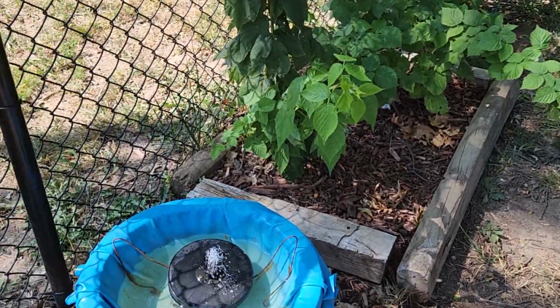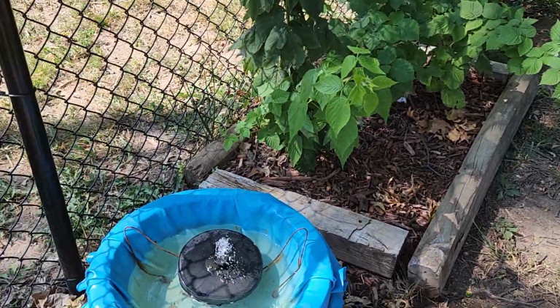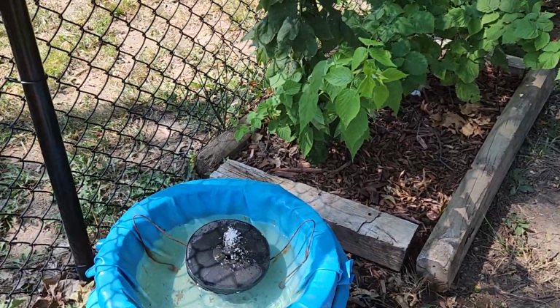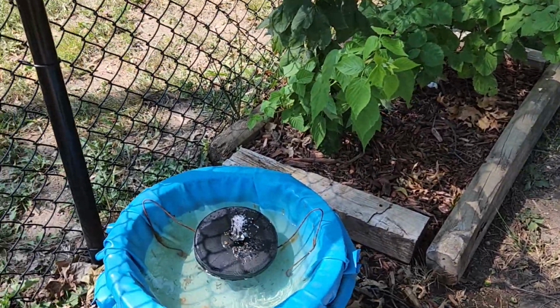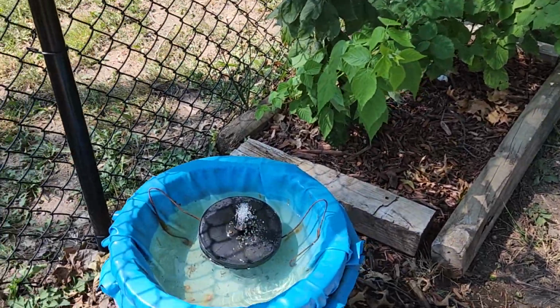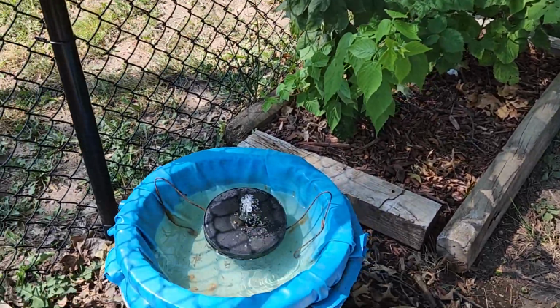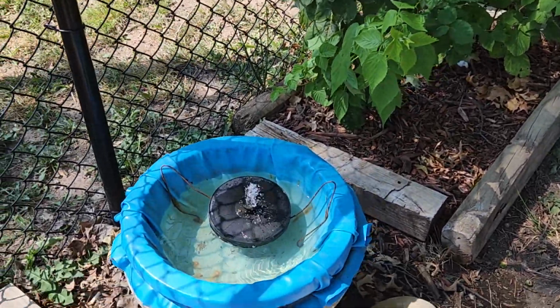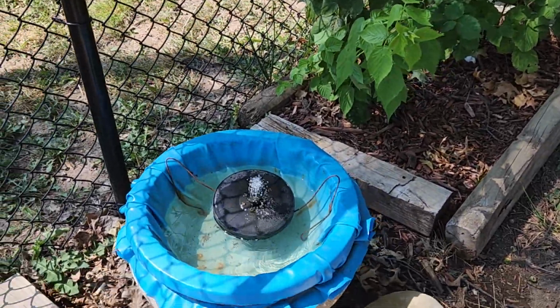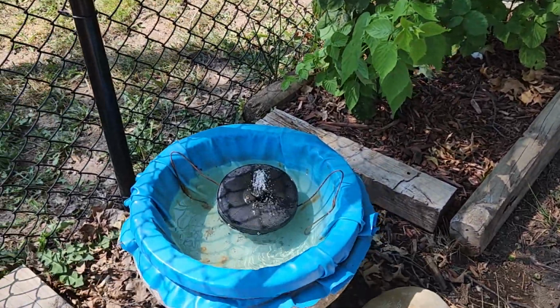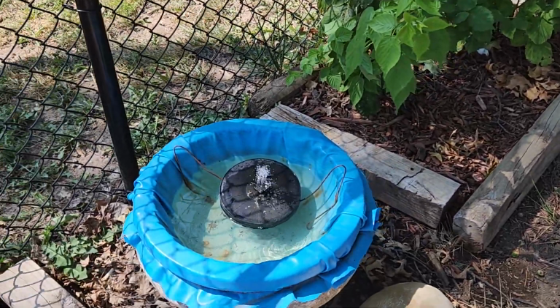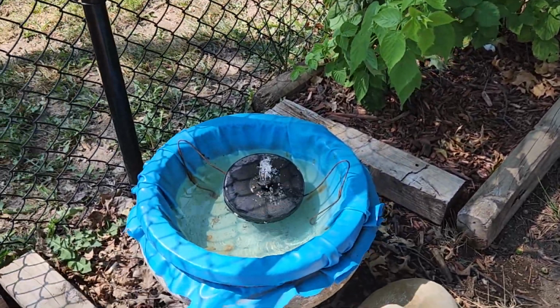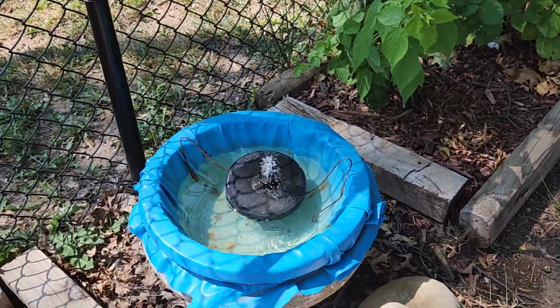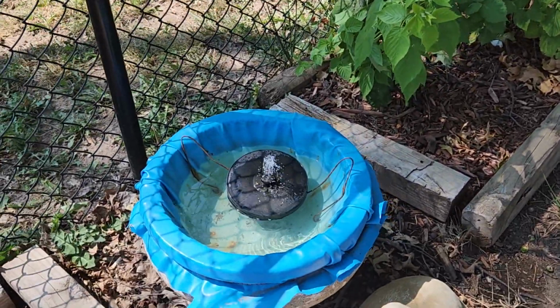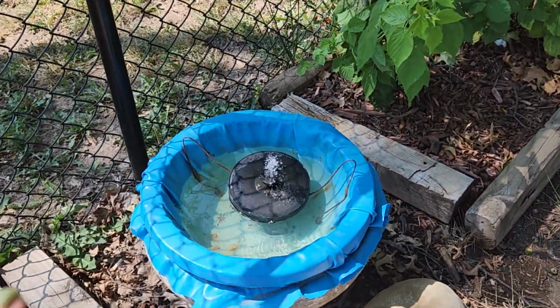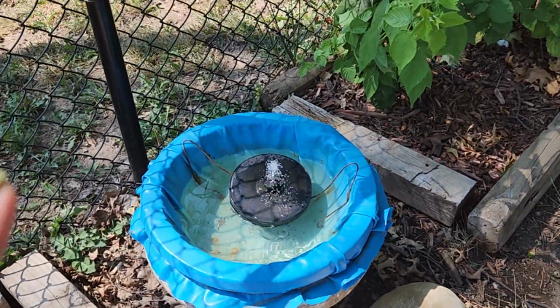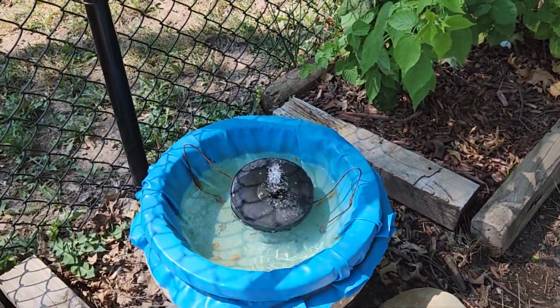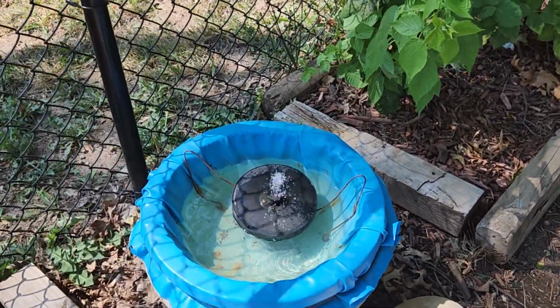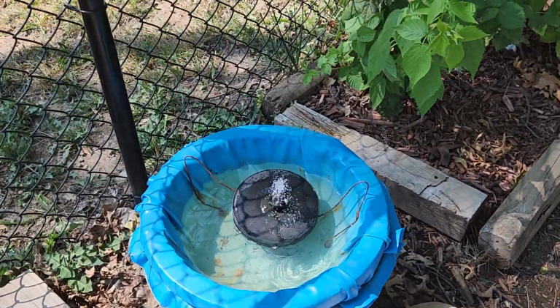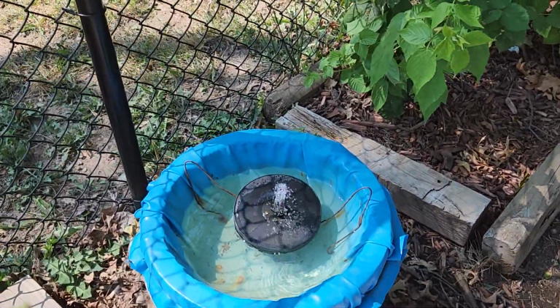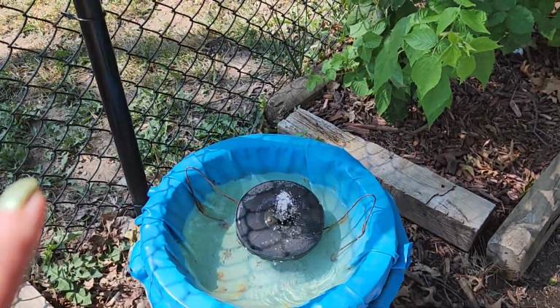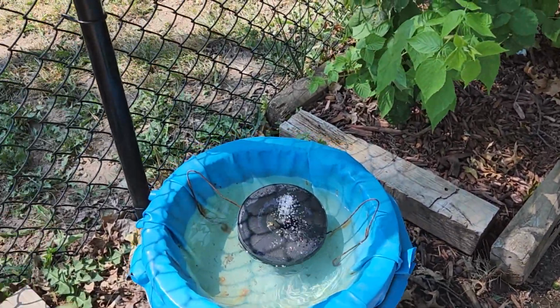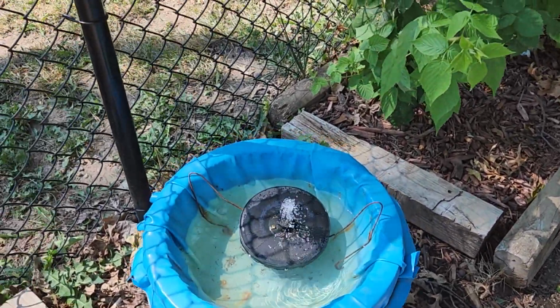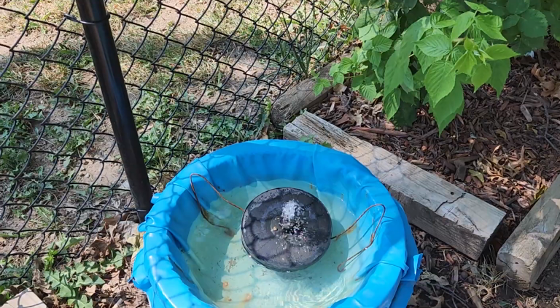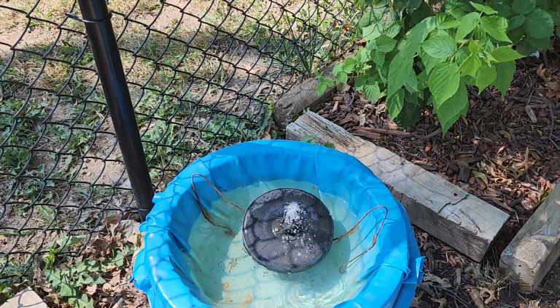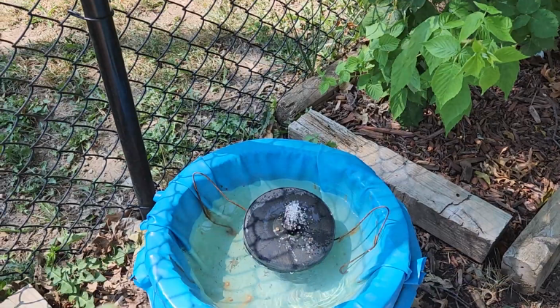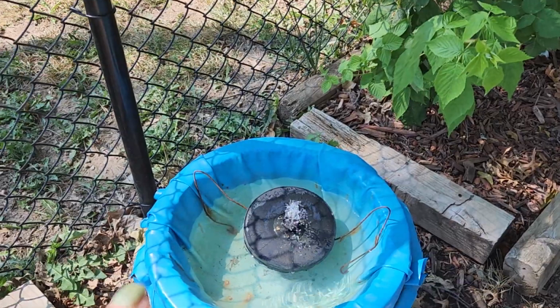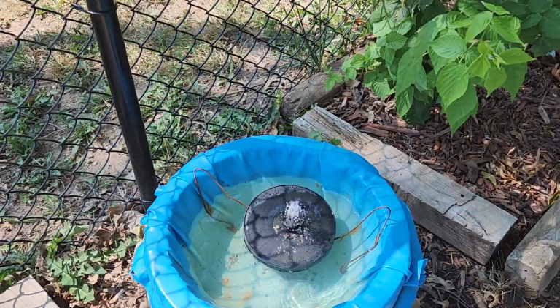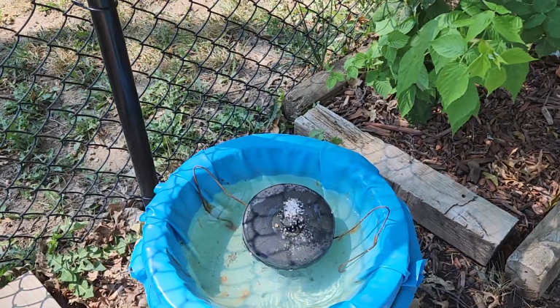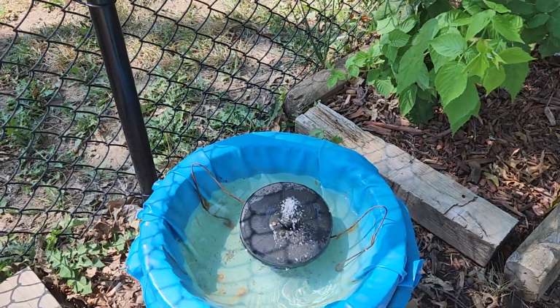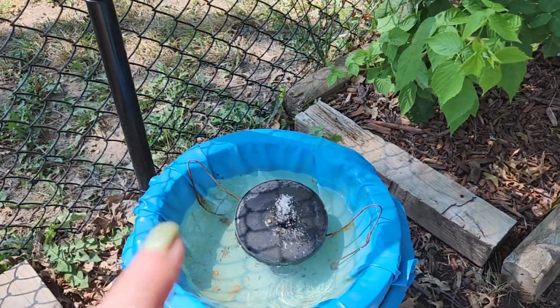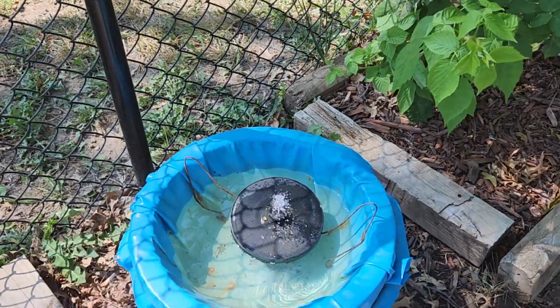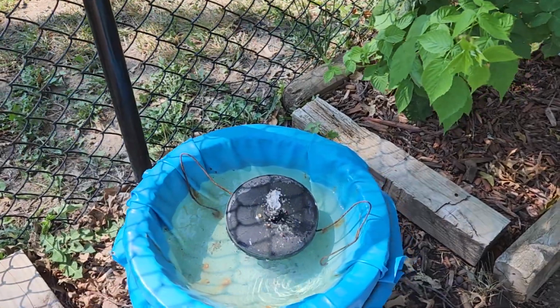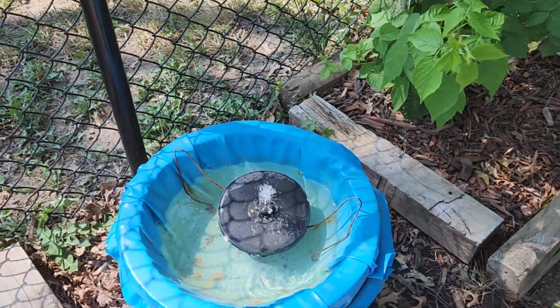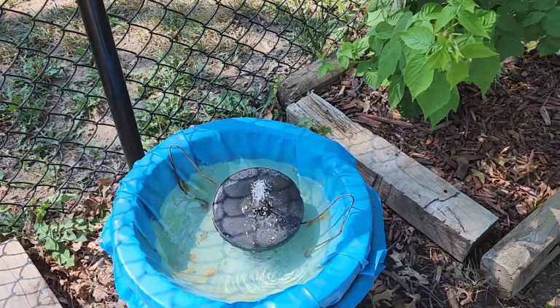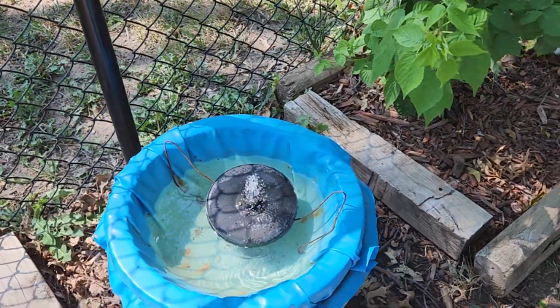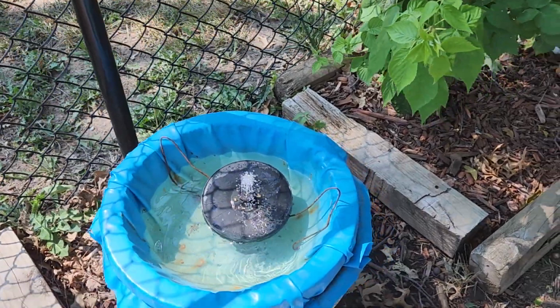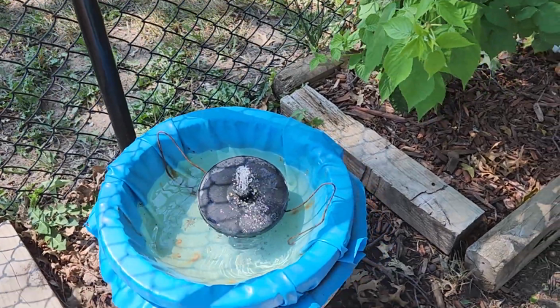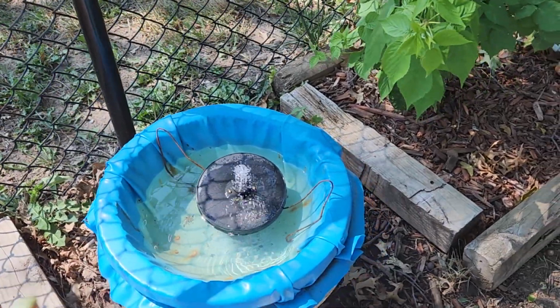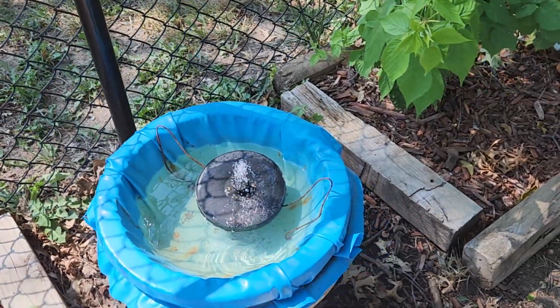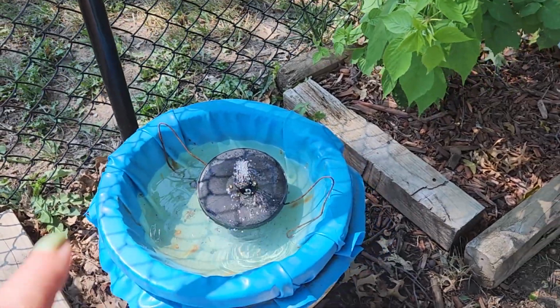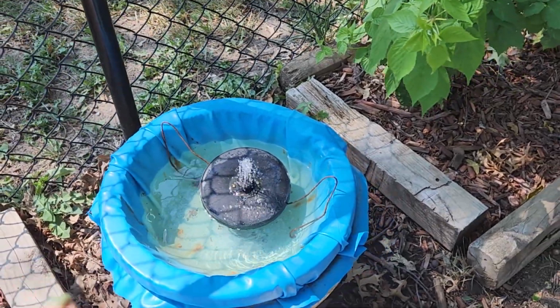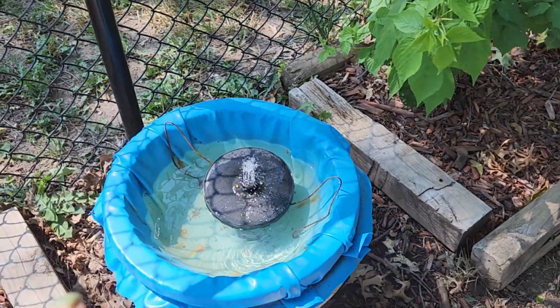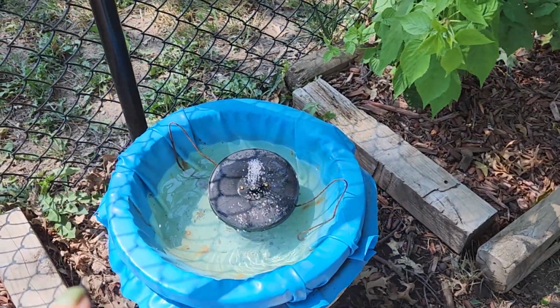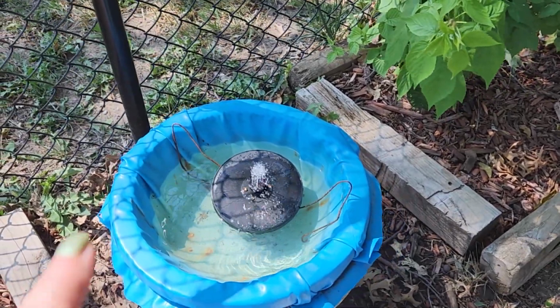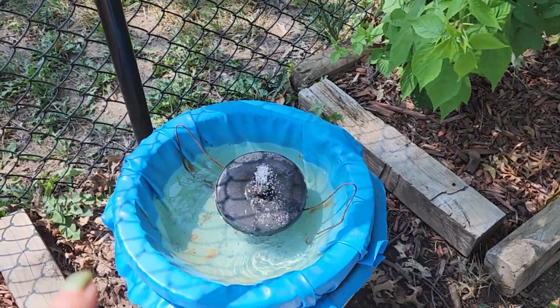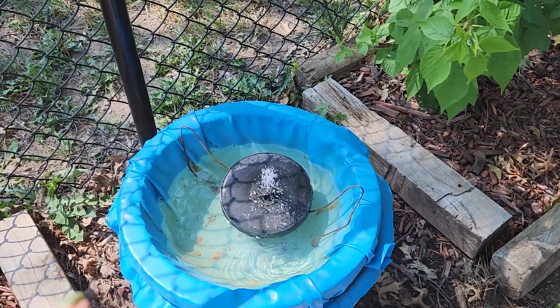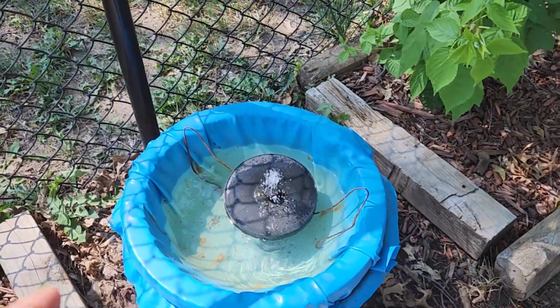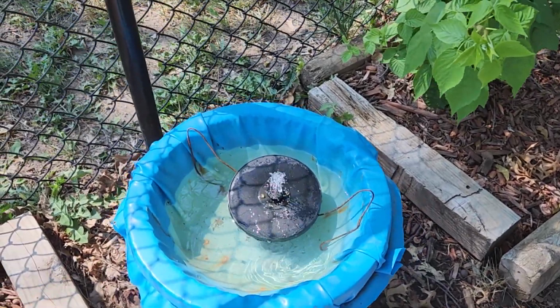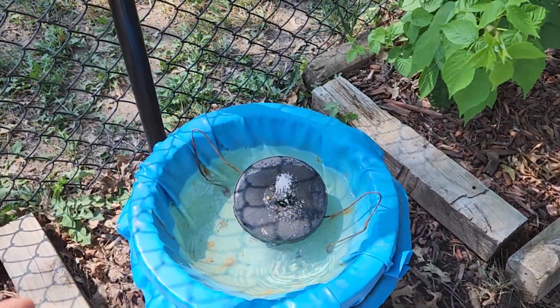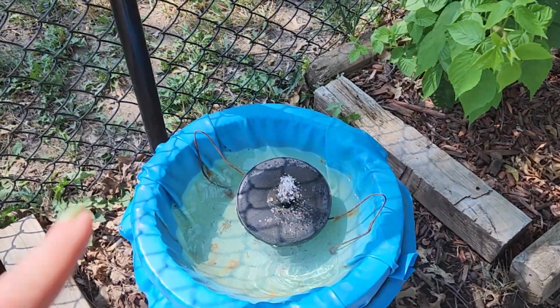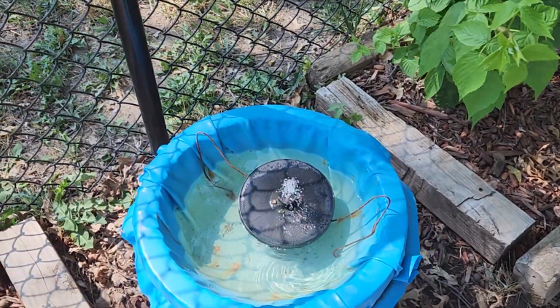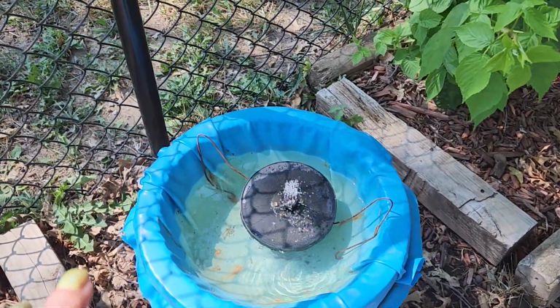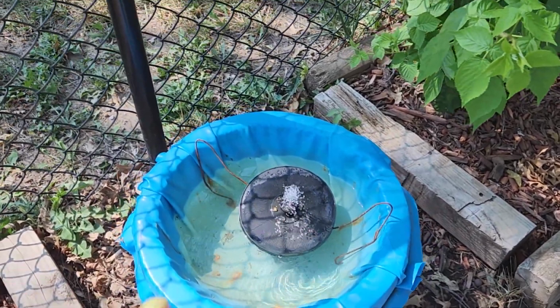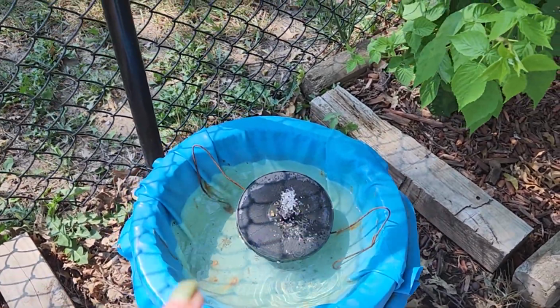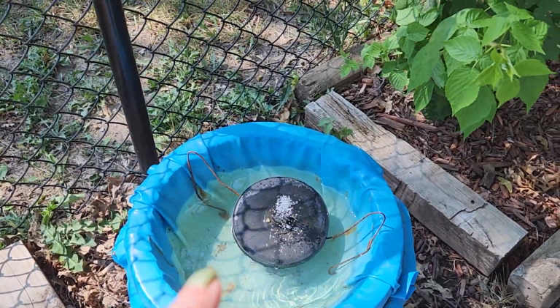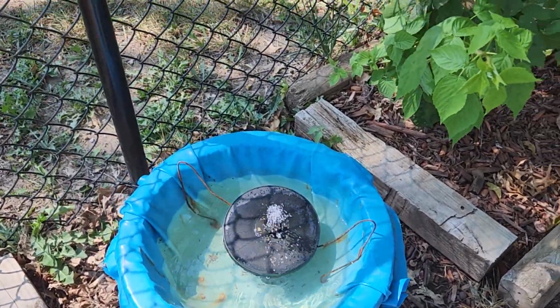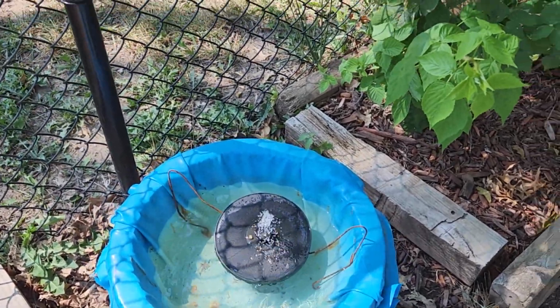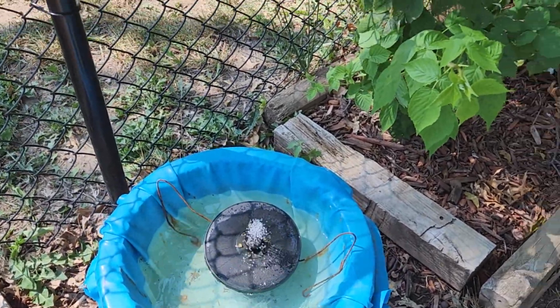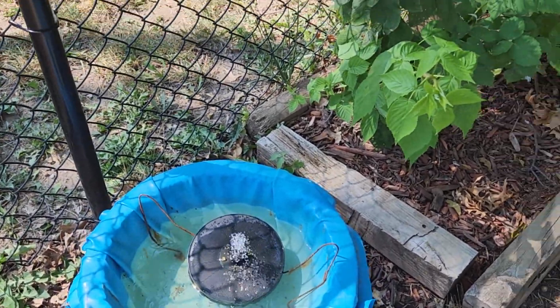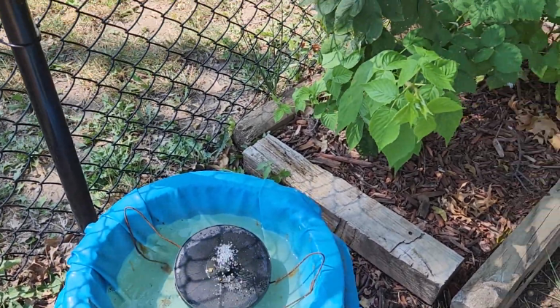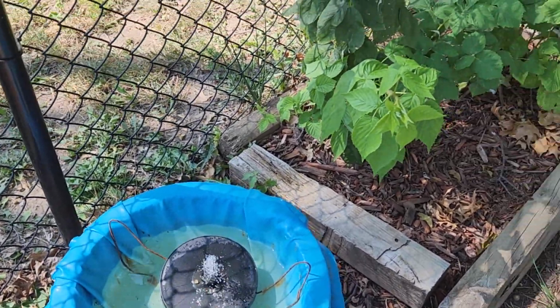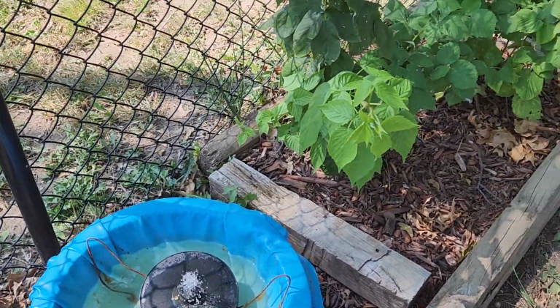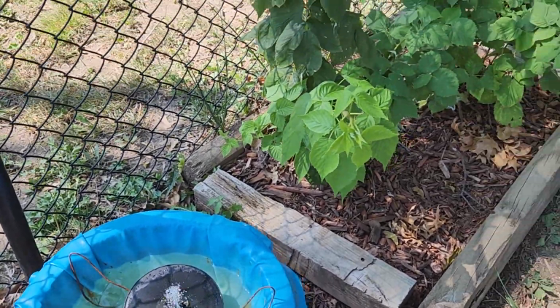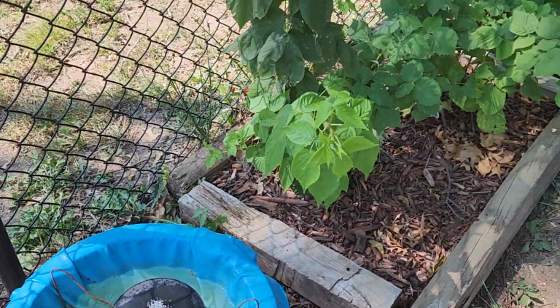My fountain needs water put in it — it's got water, but it needs more.